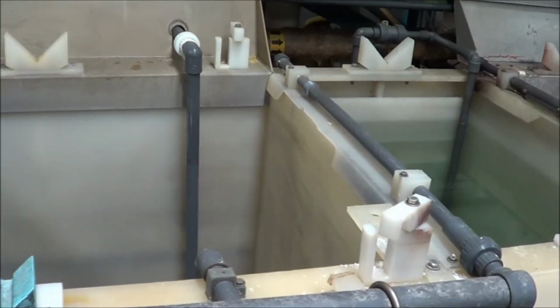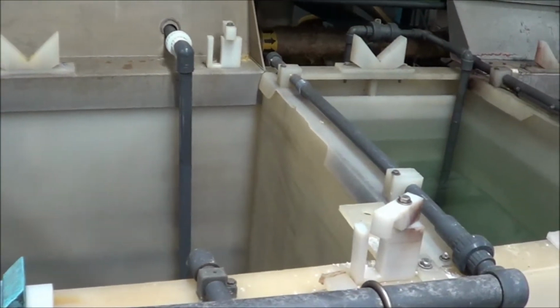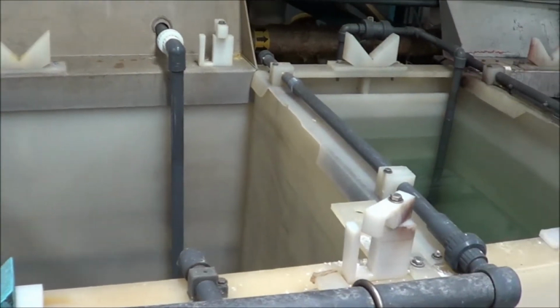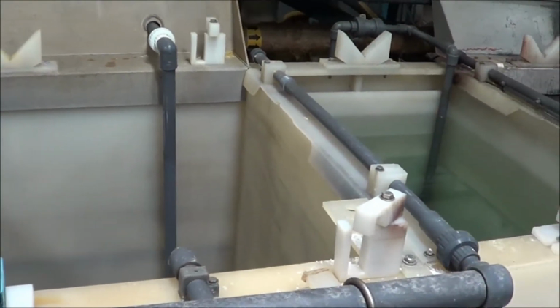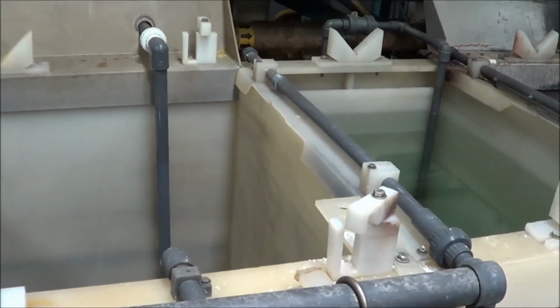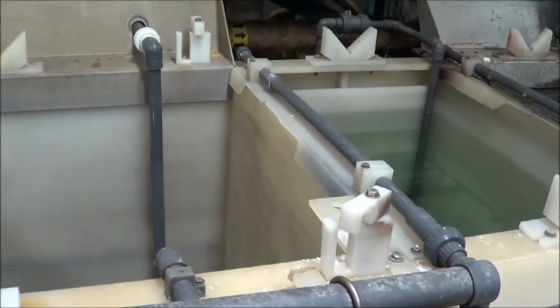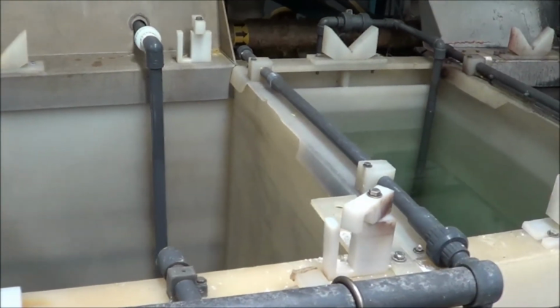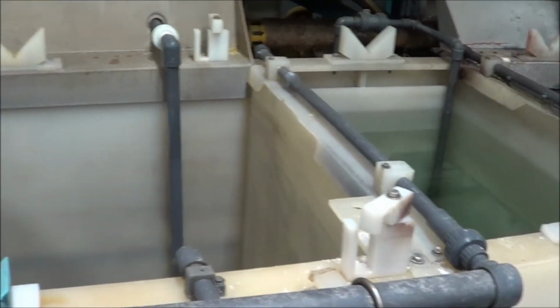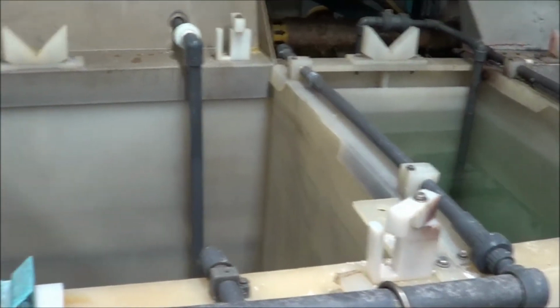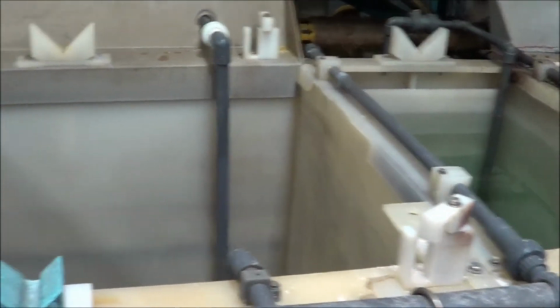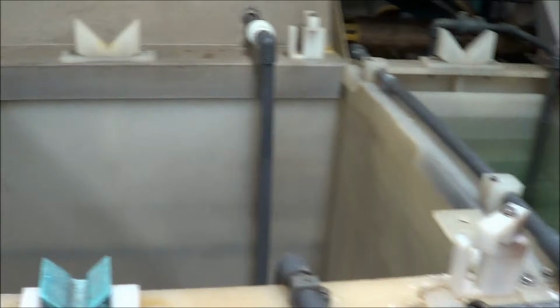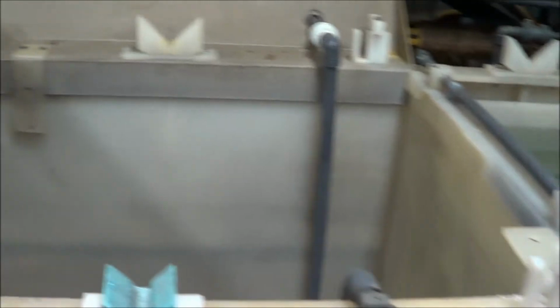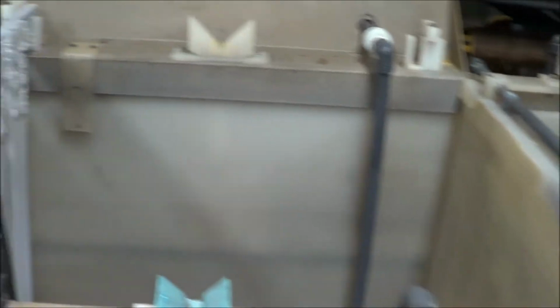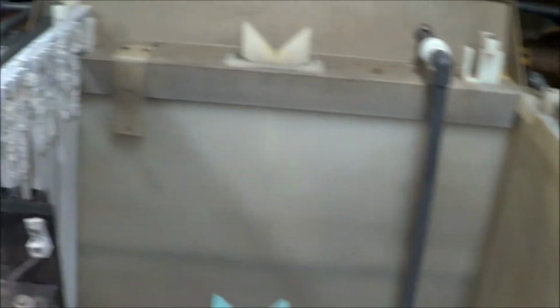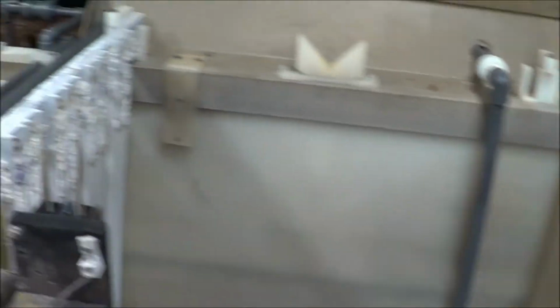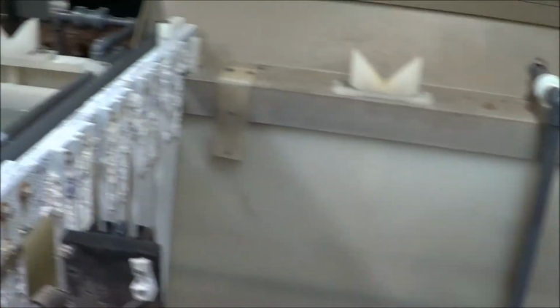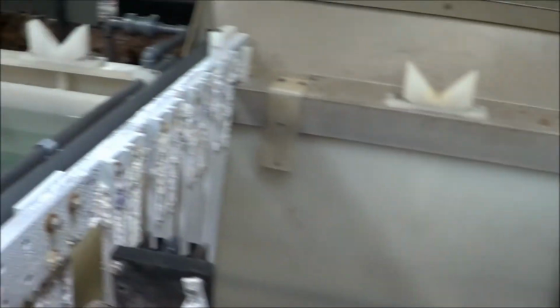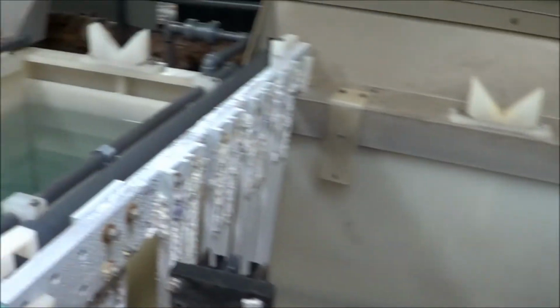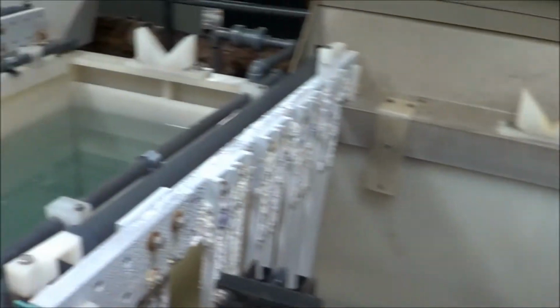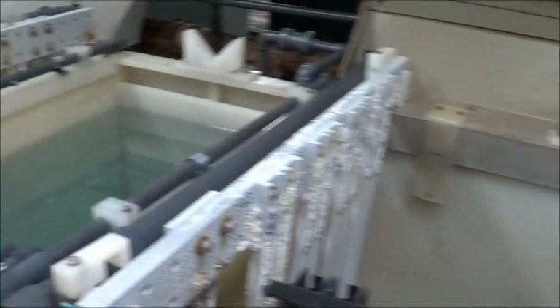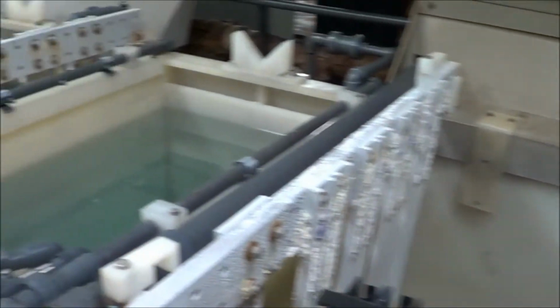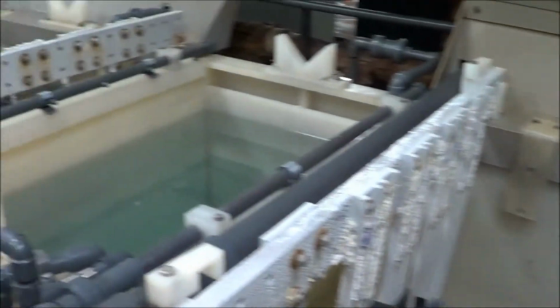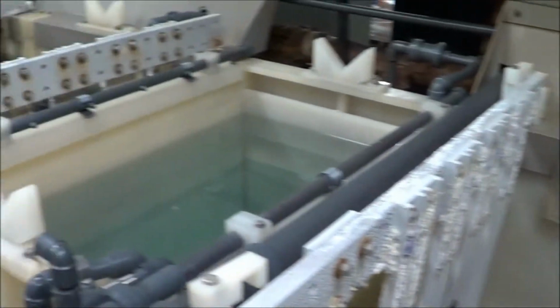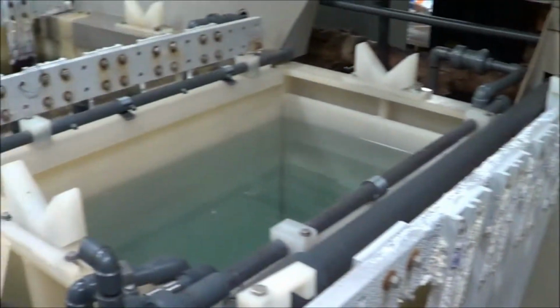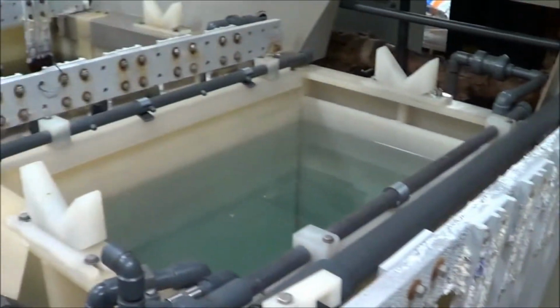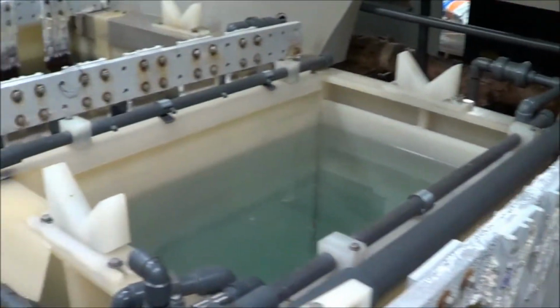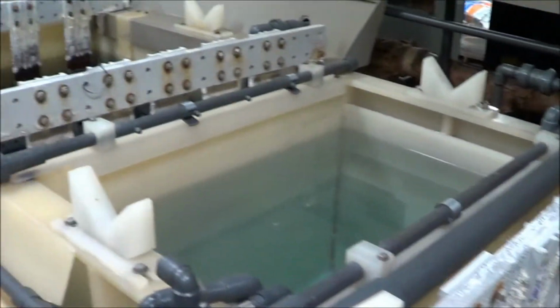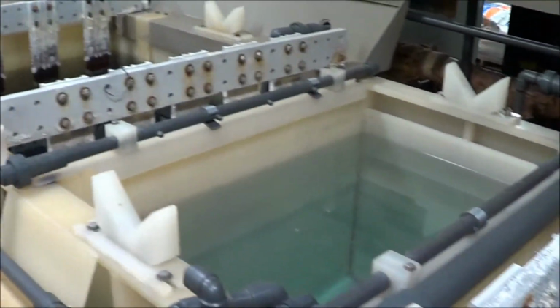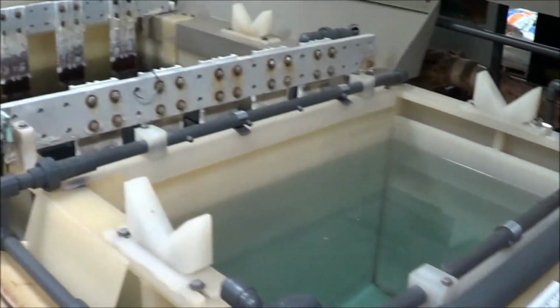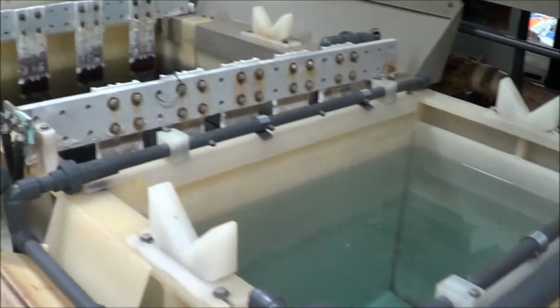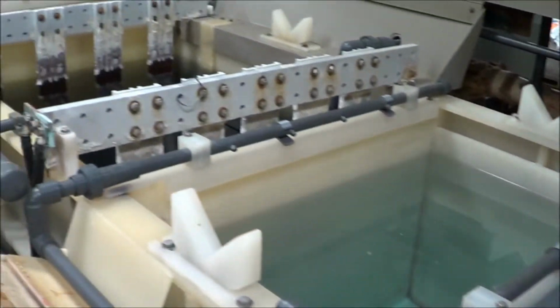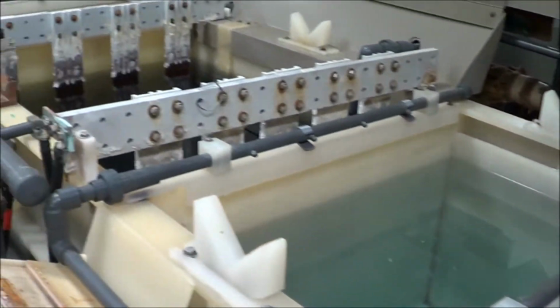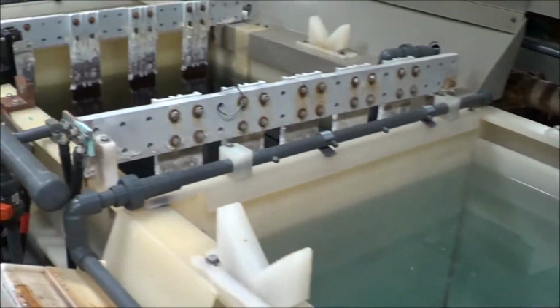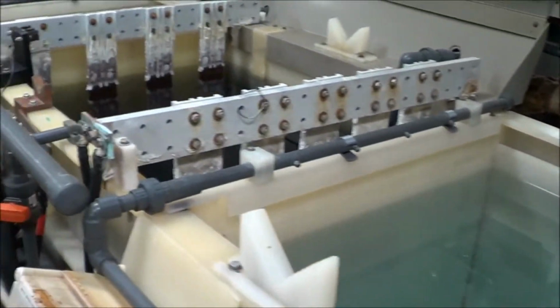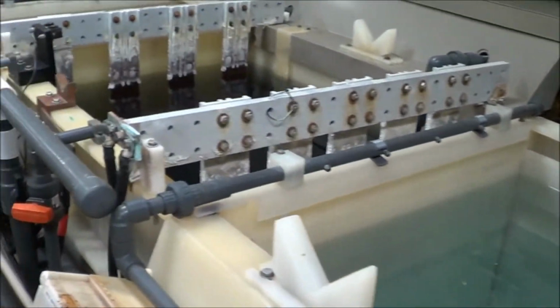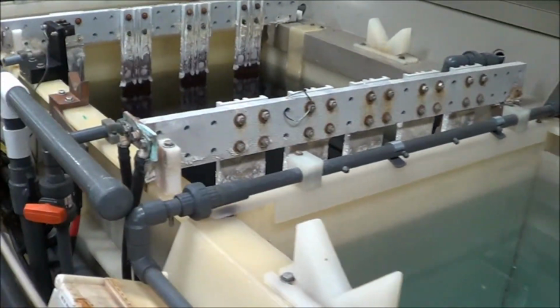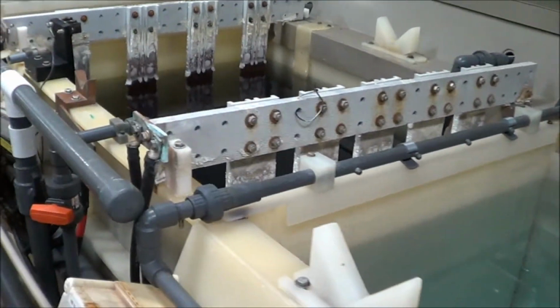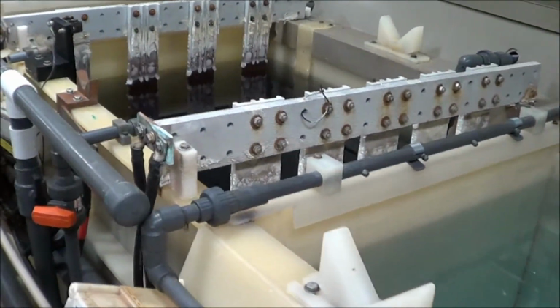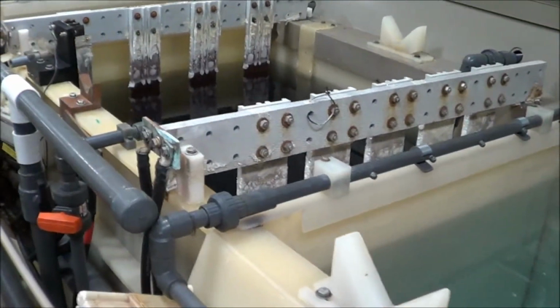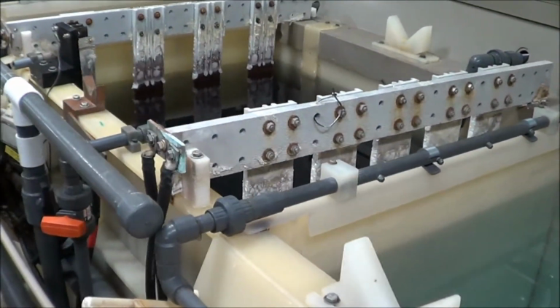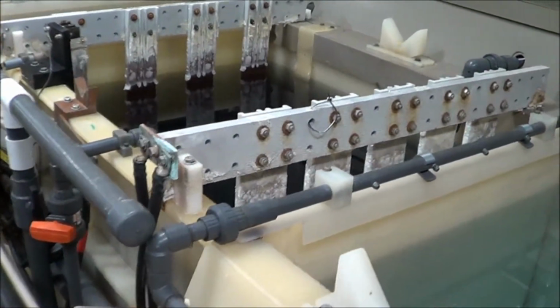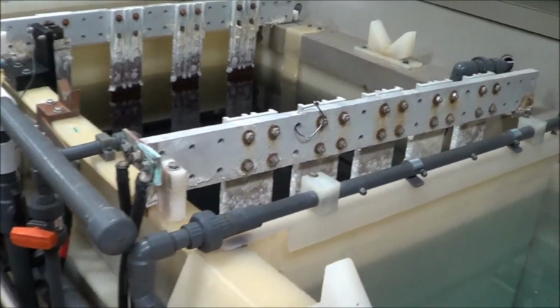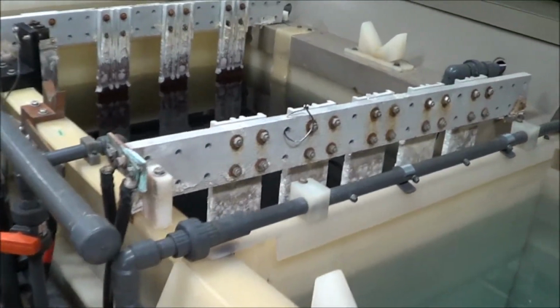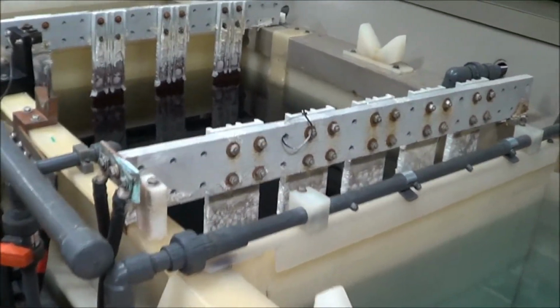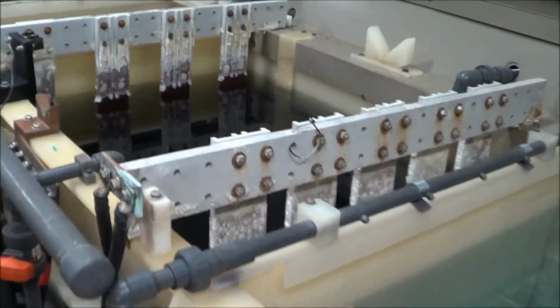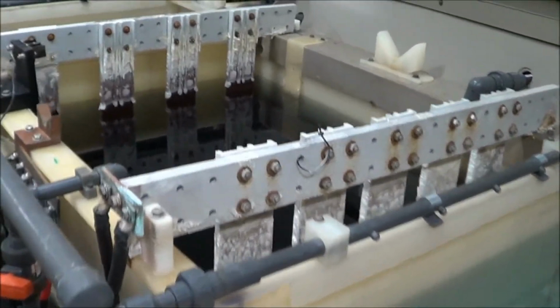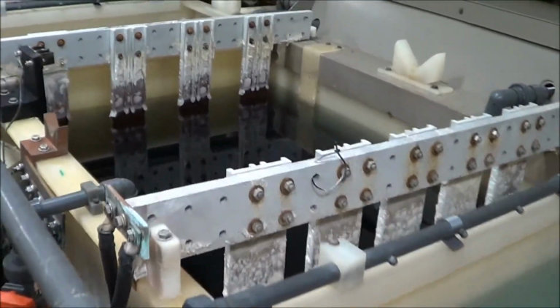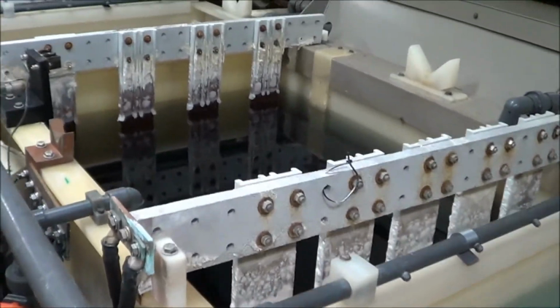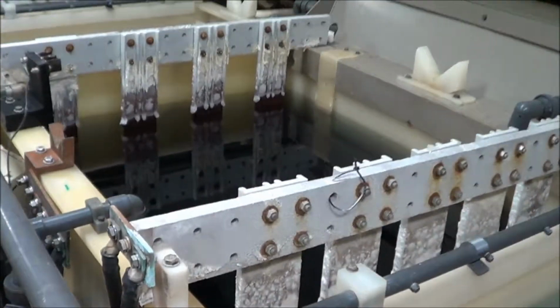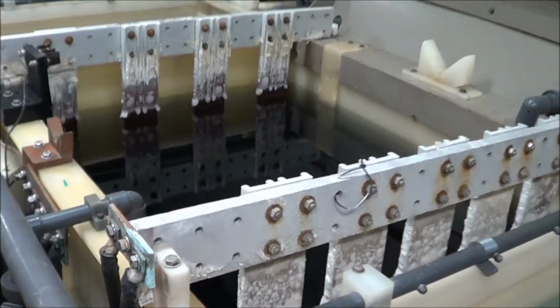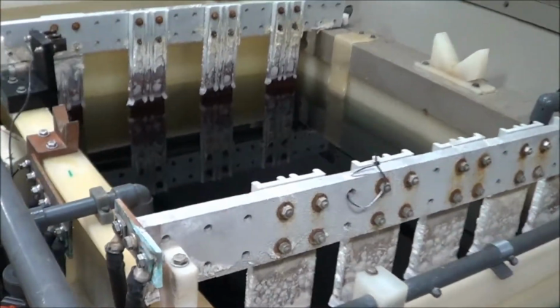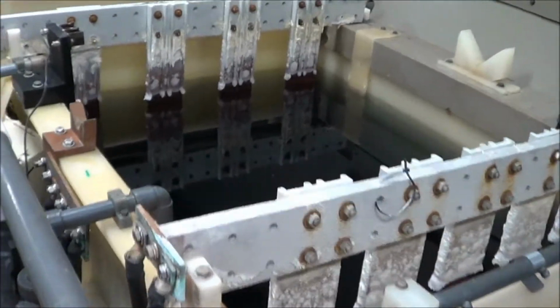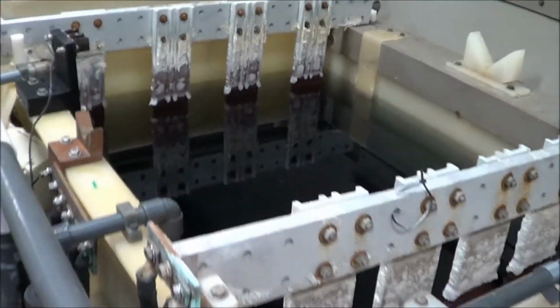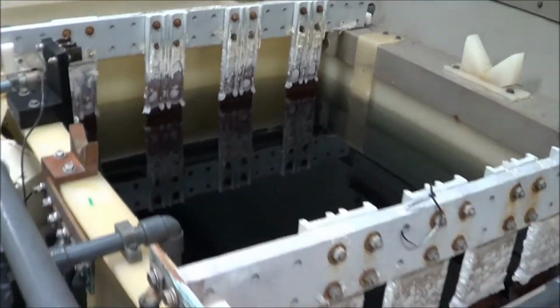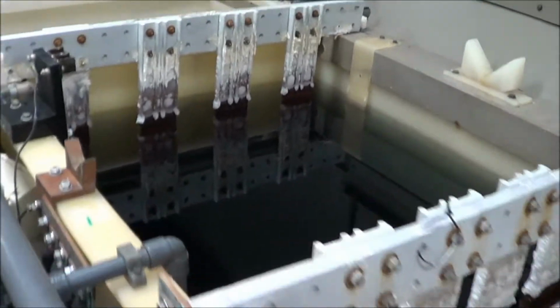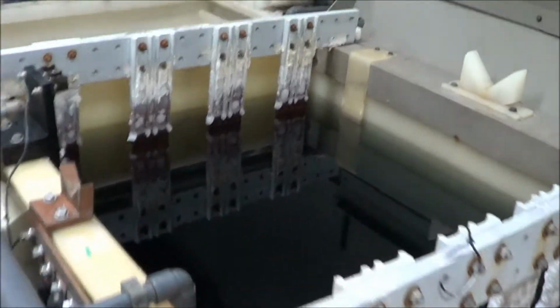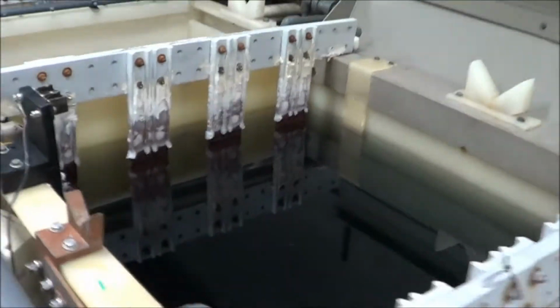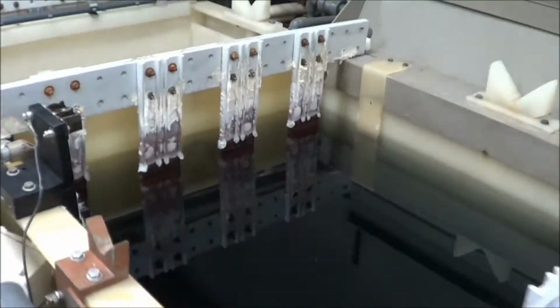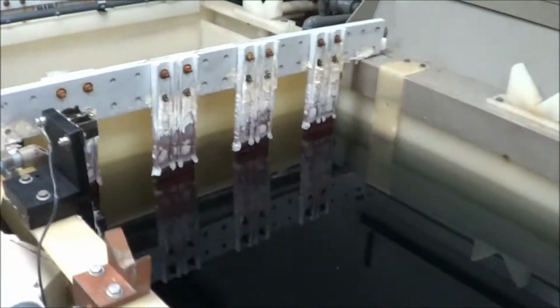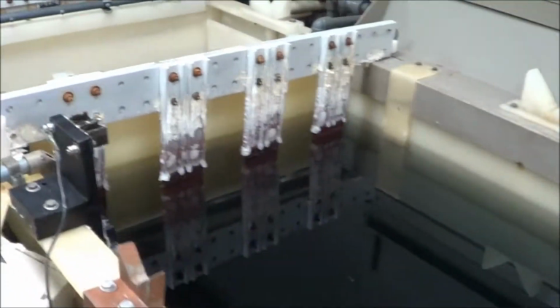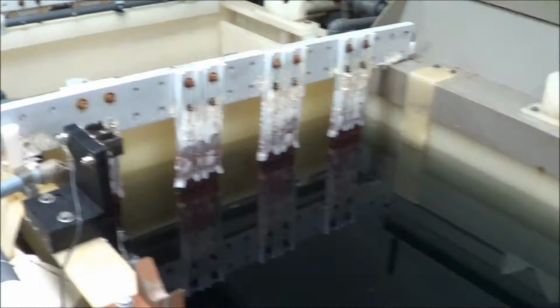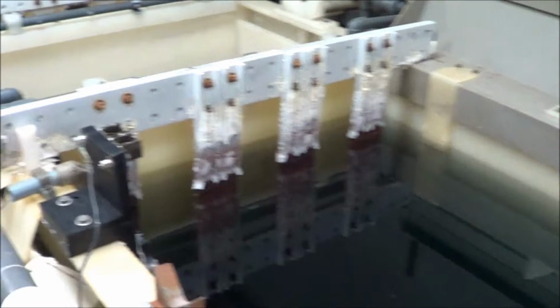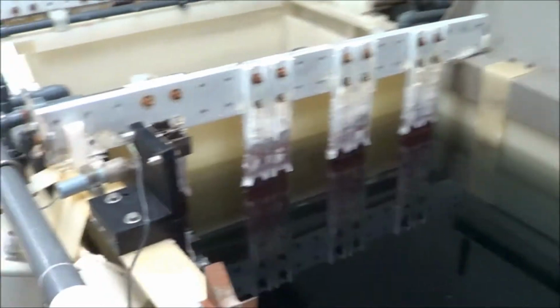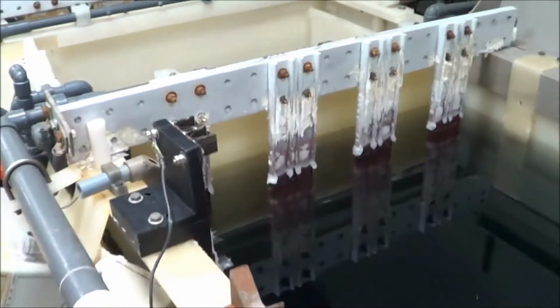I will go around to the back side of the line so that you can see the rectifiers and the fume scrubbers.